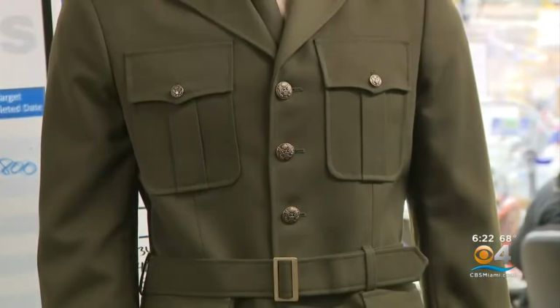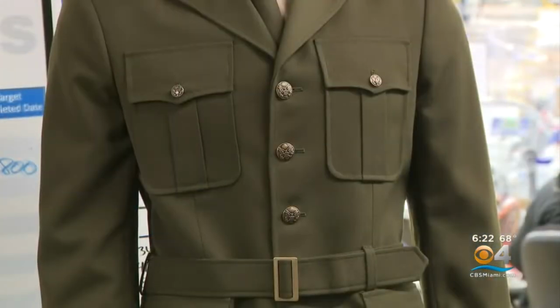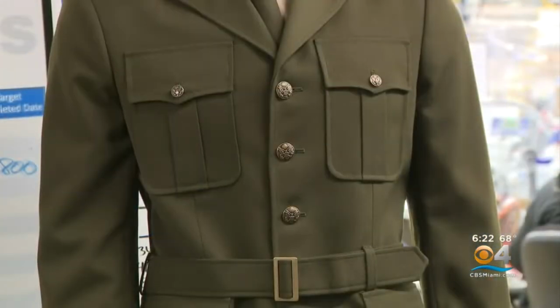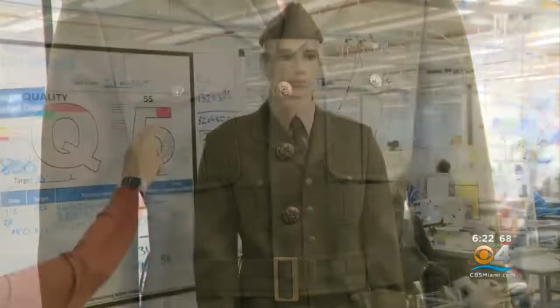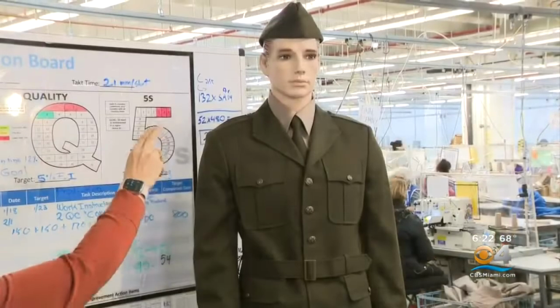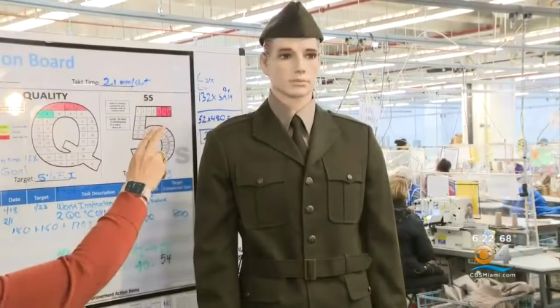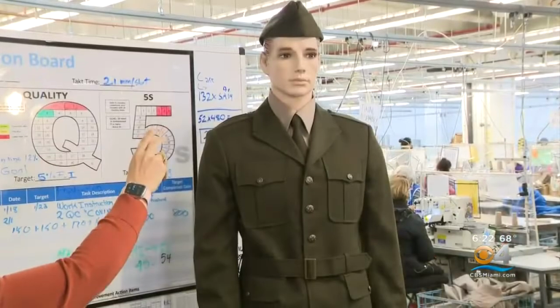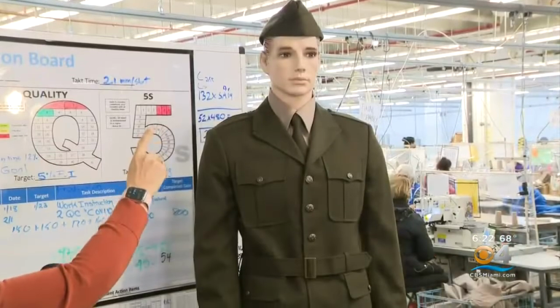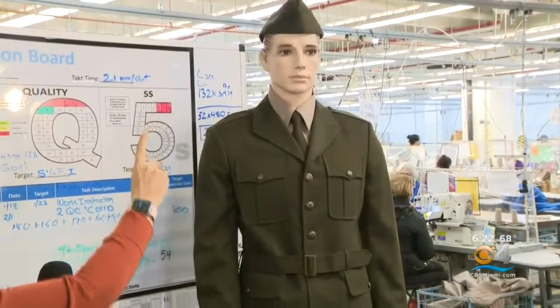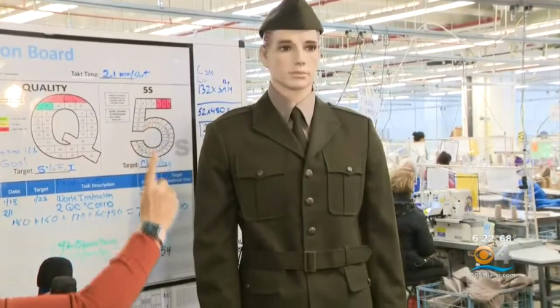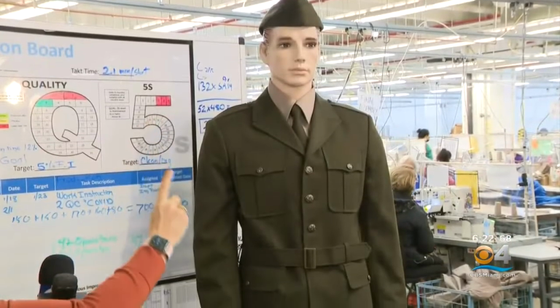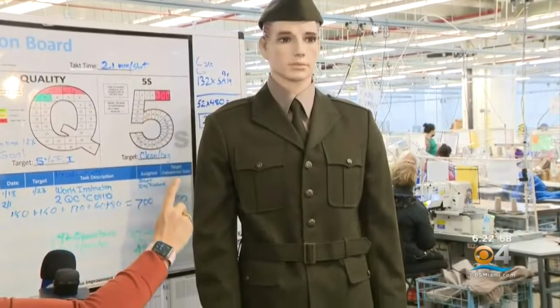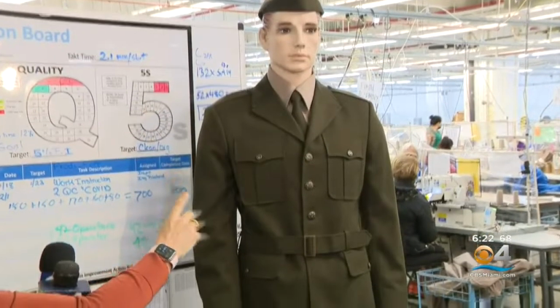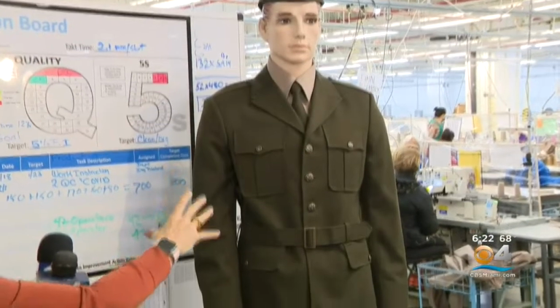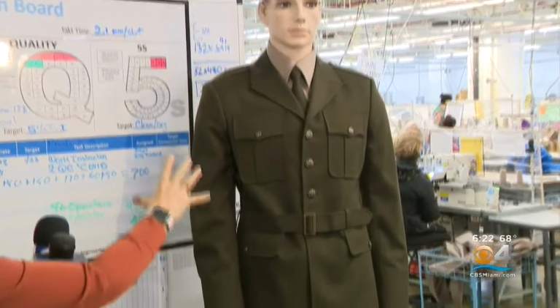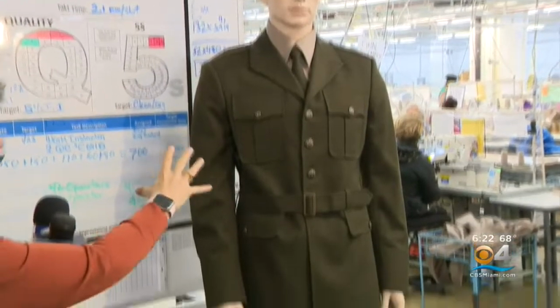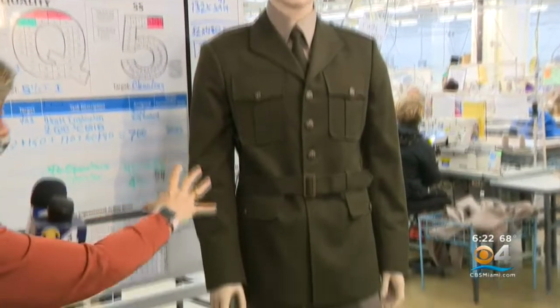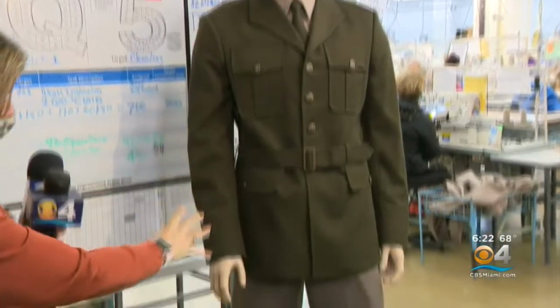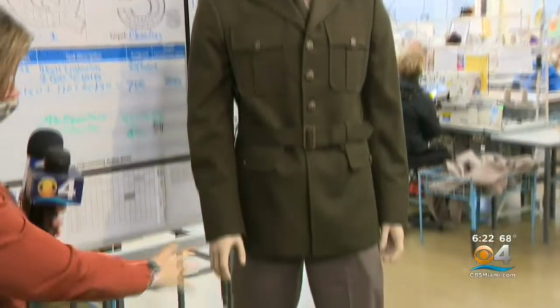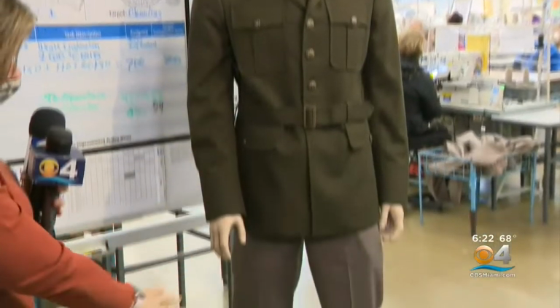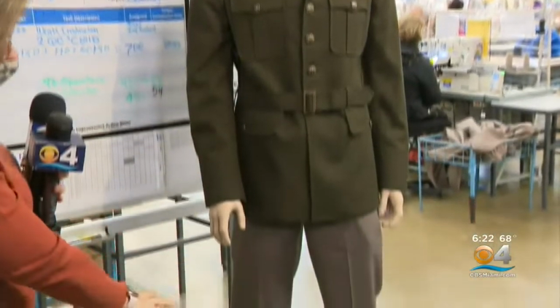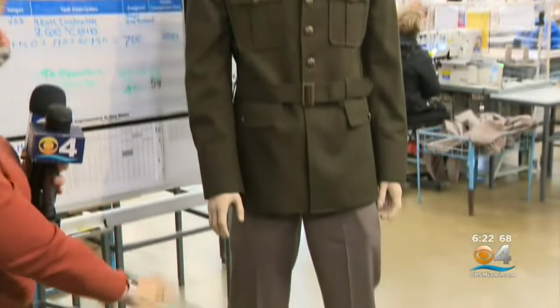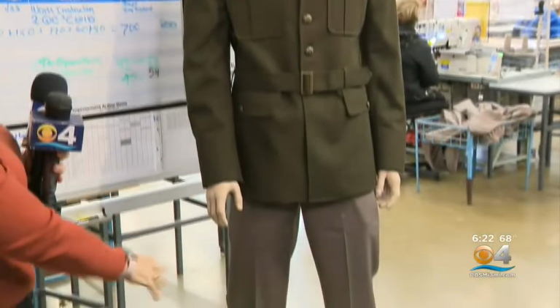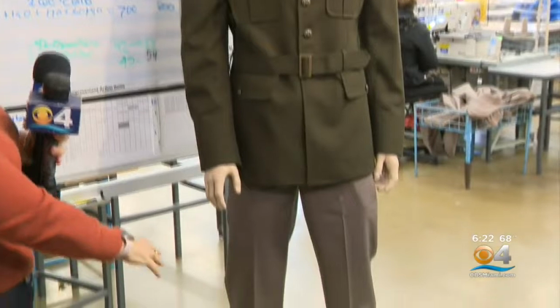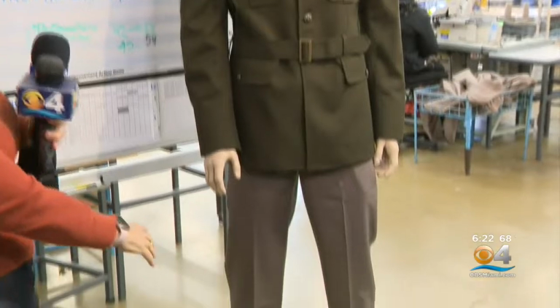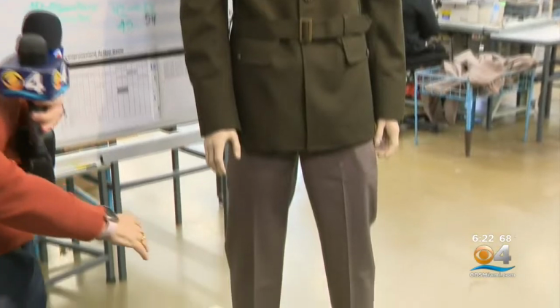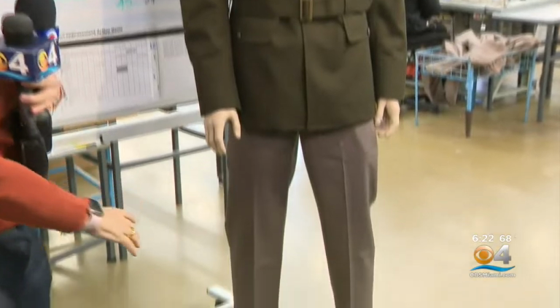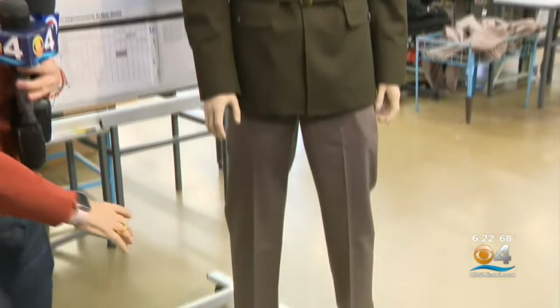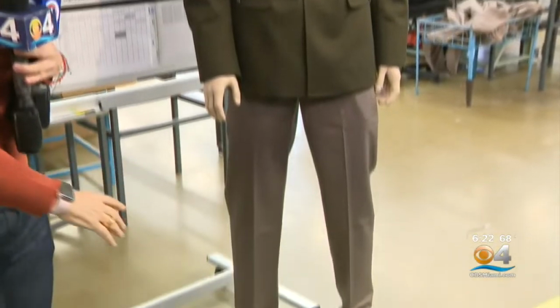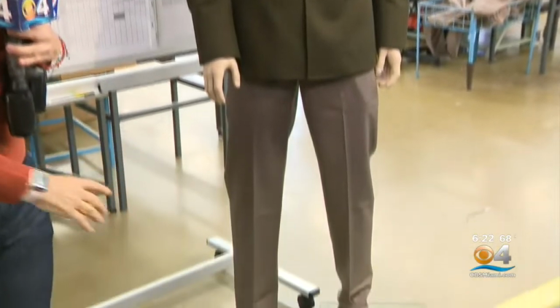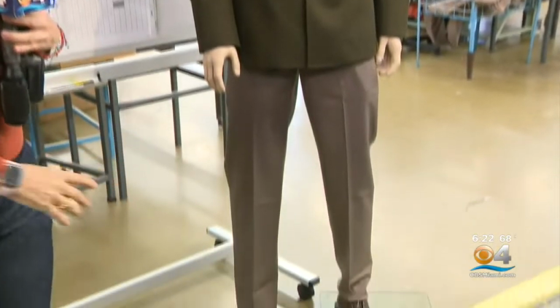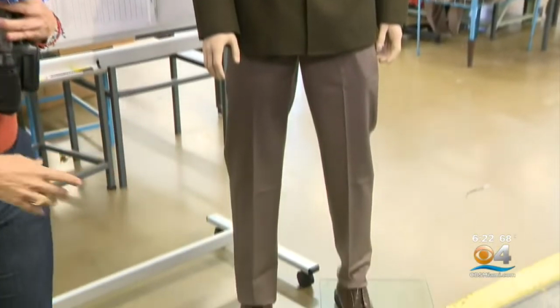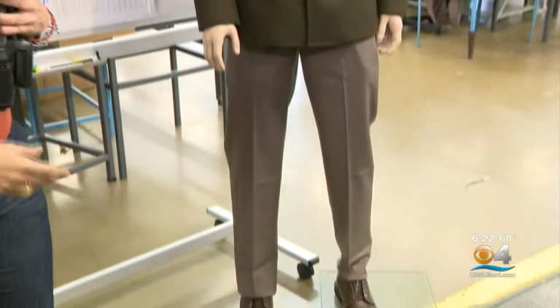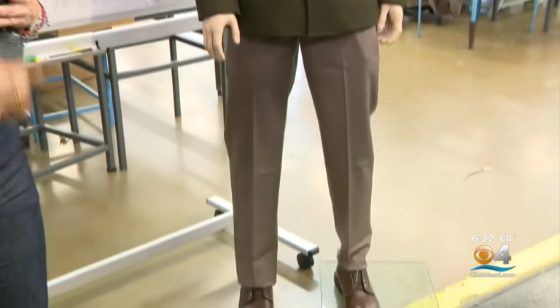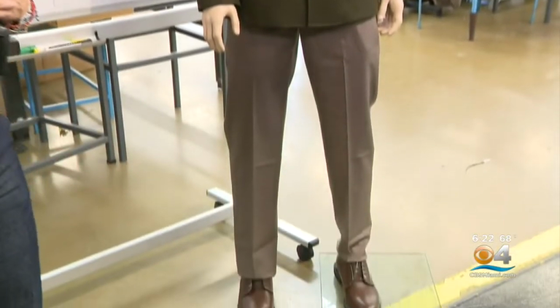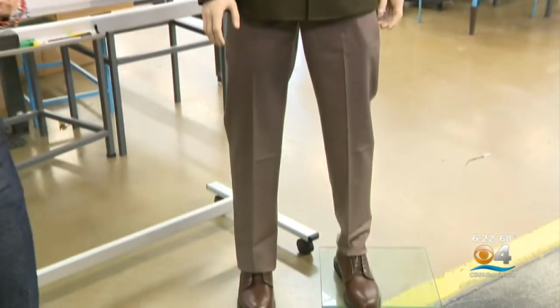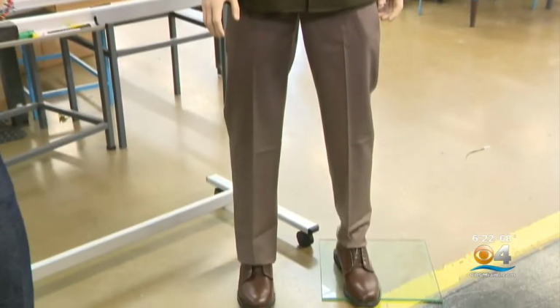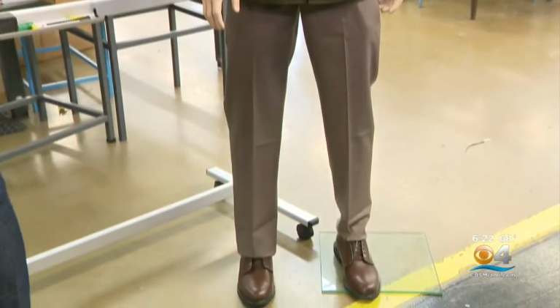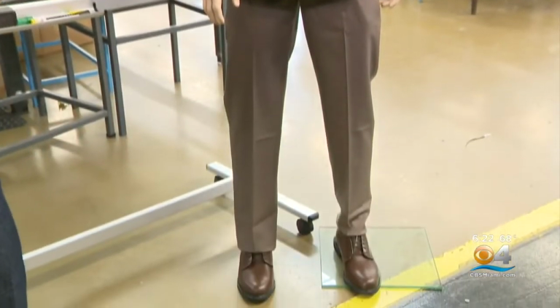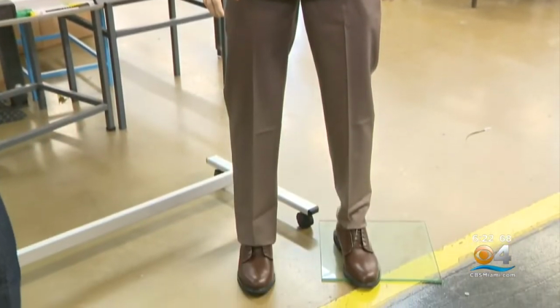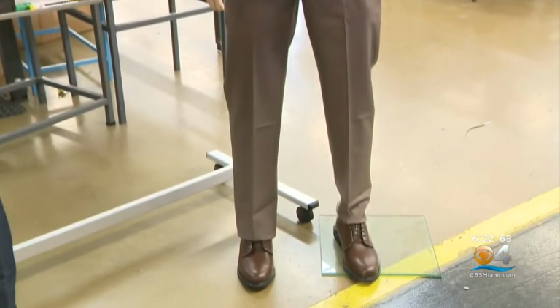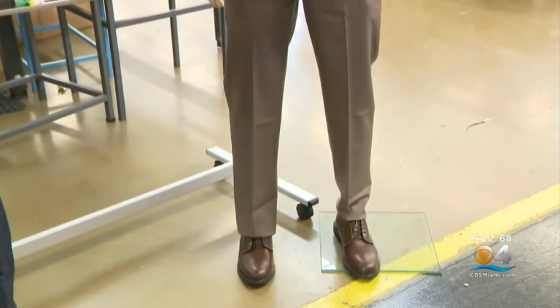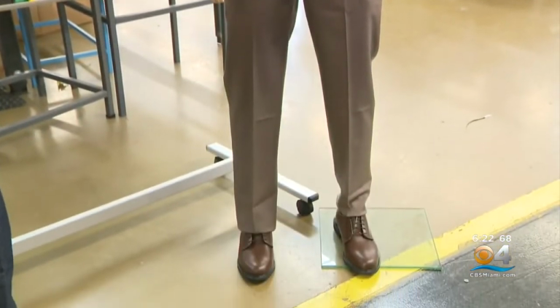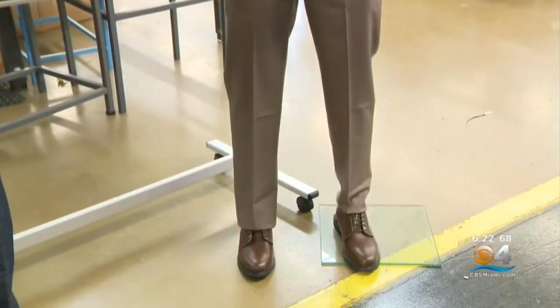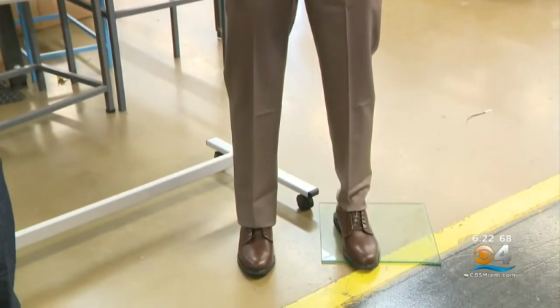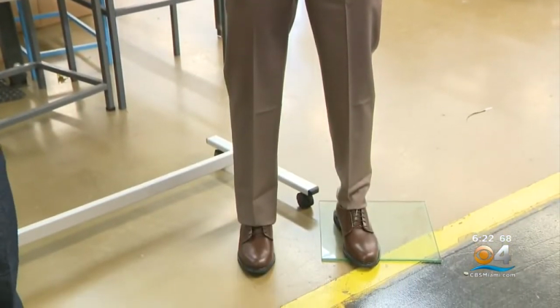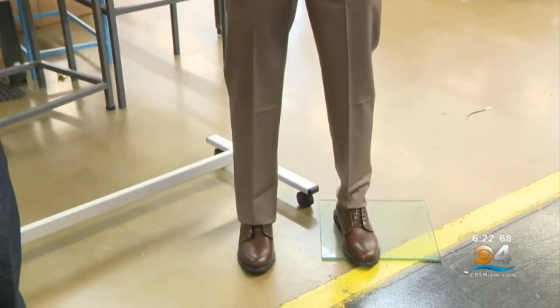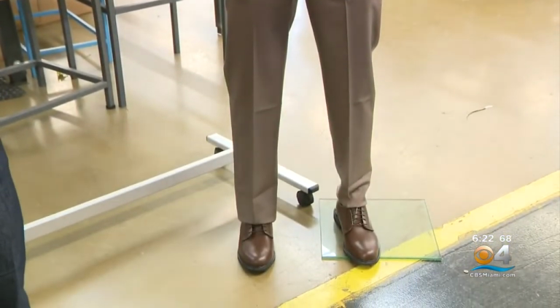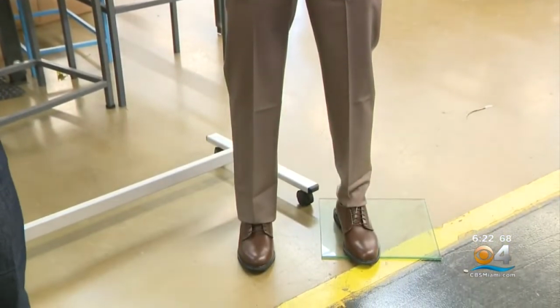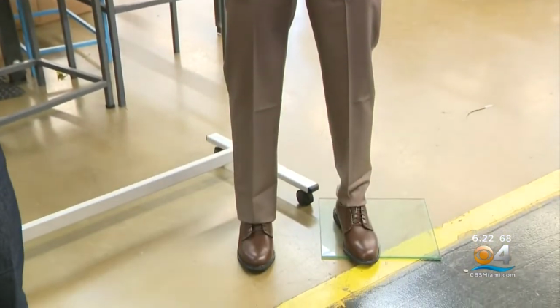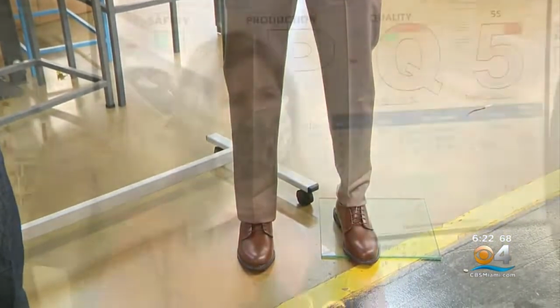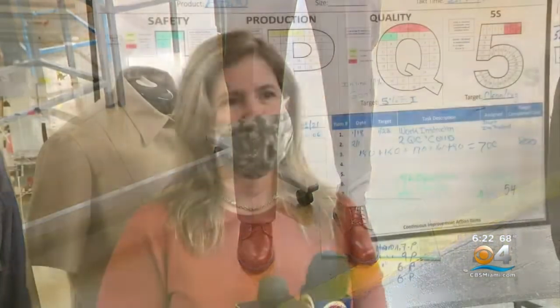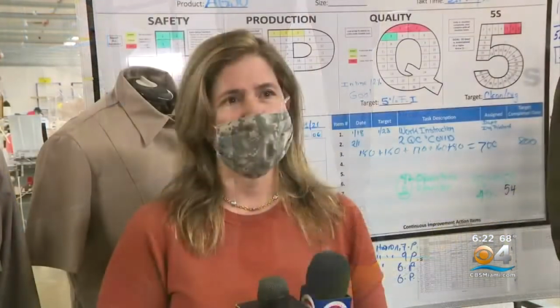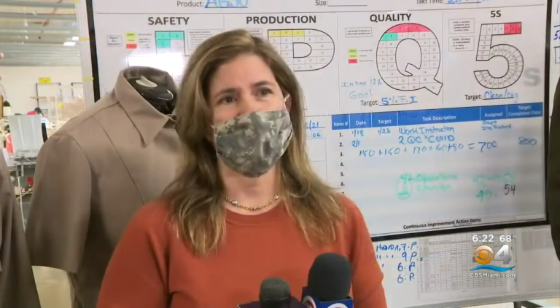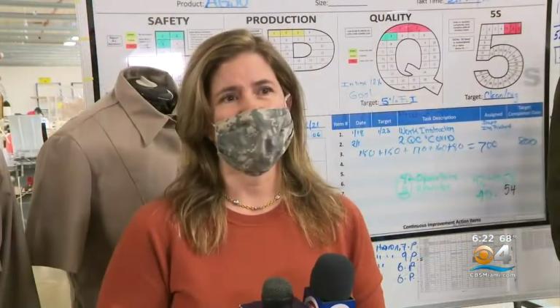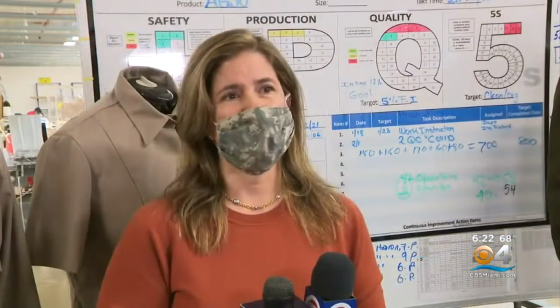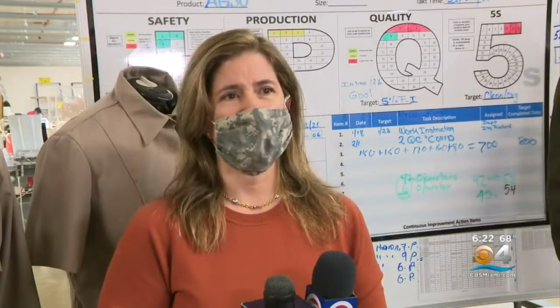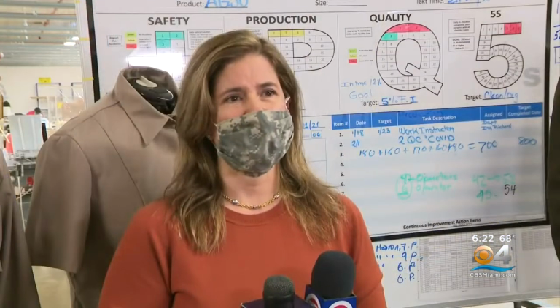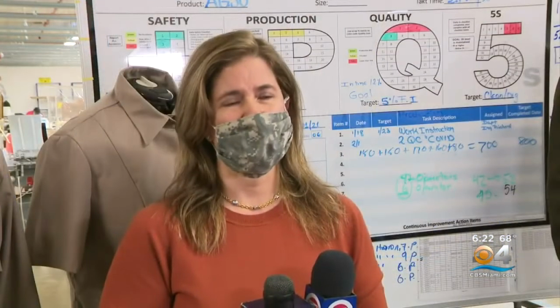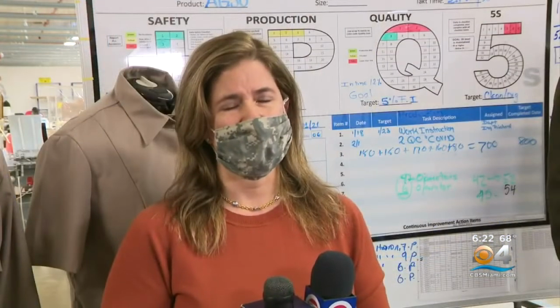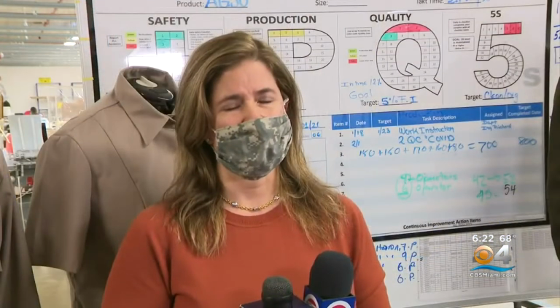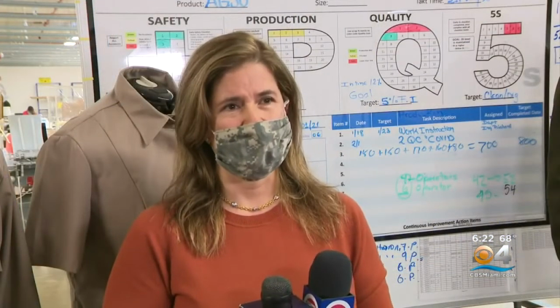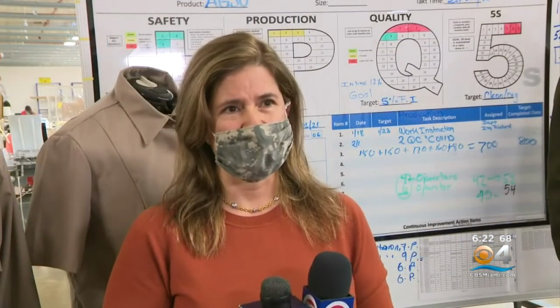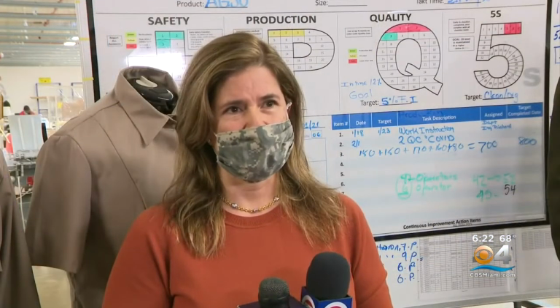What the Army wanted to do was really do a throwback from the World War II vintage uniforms — one of the greatest generations.